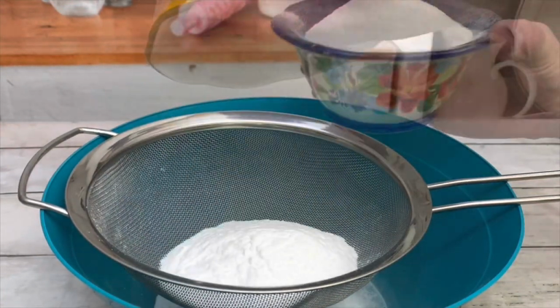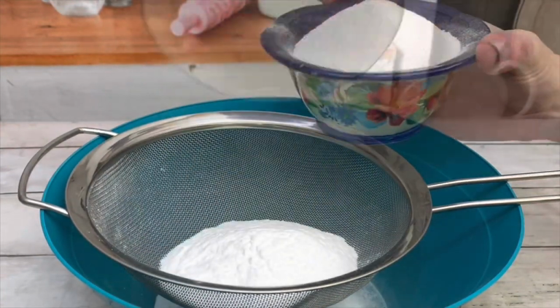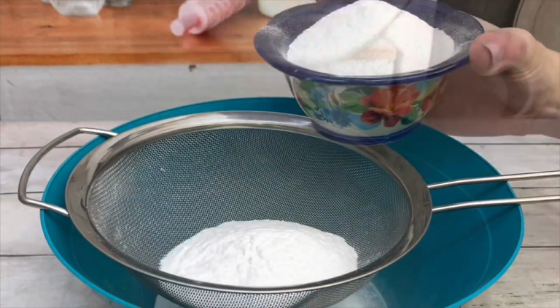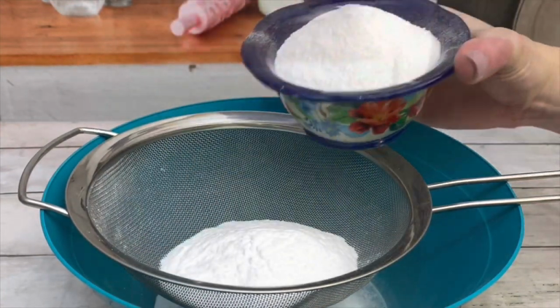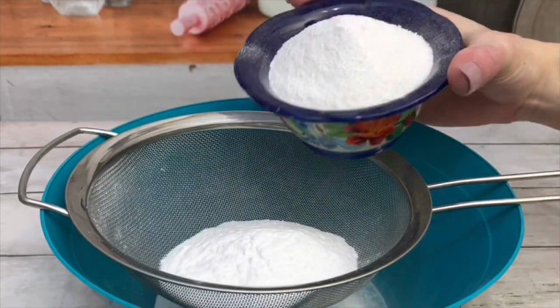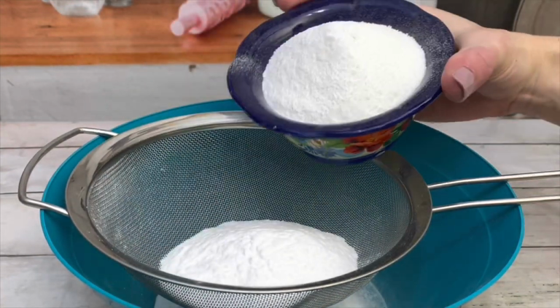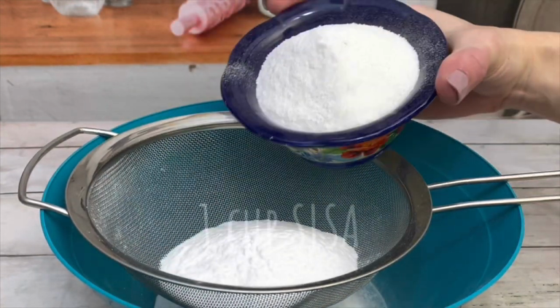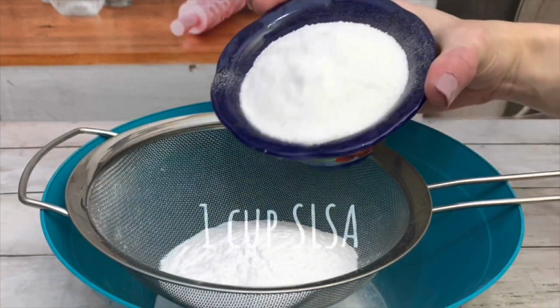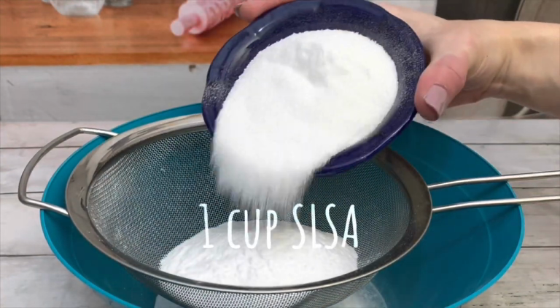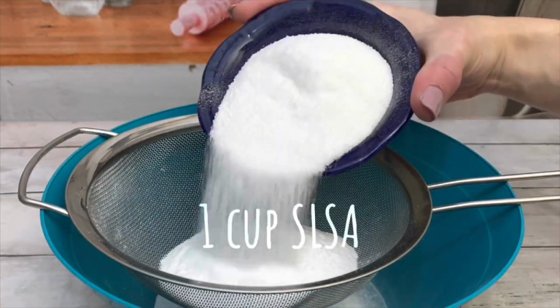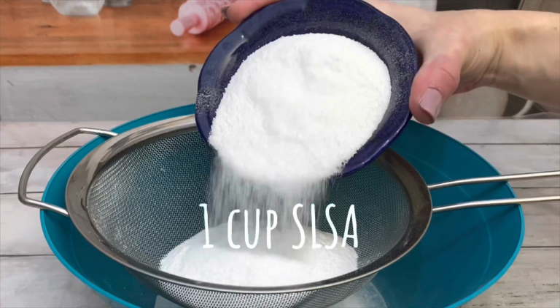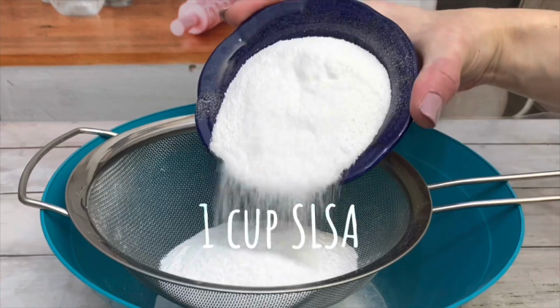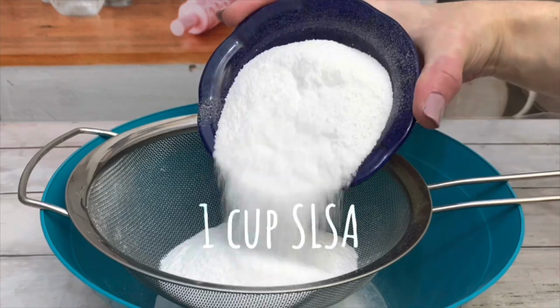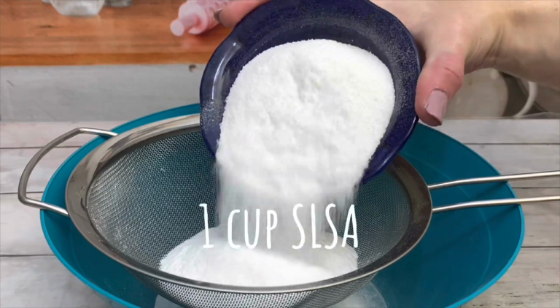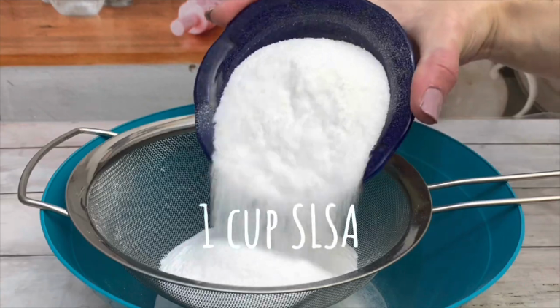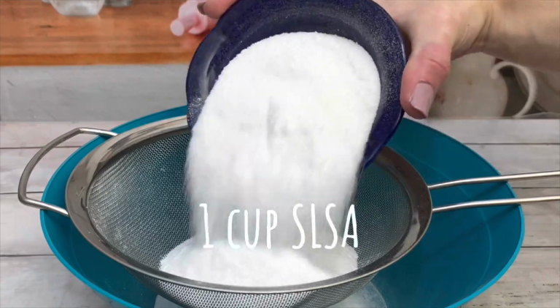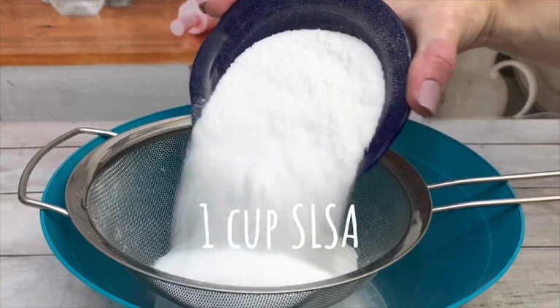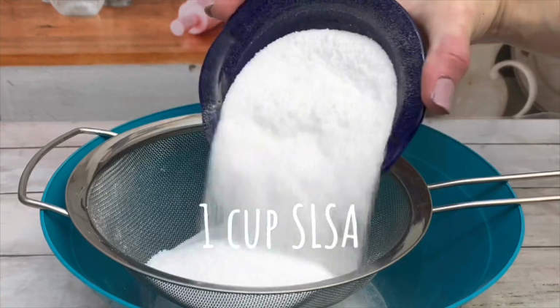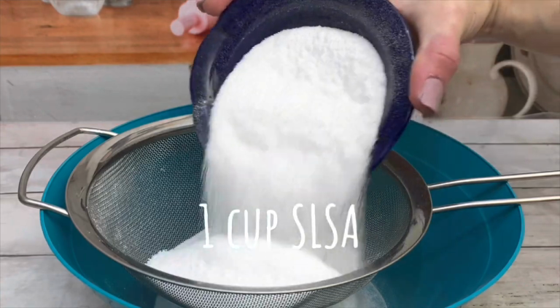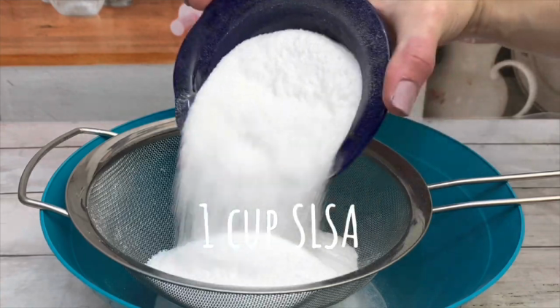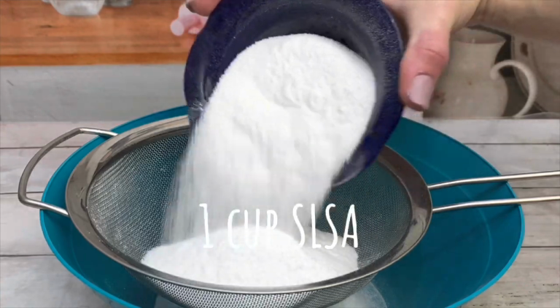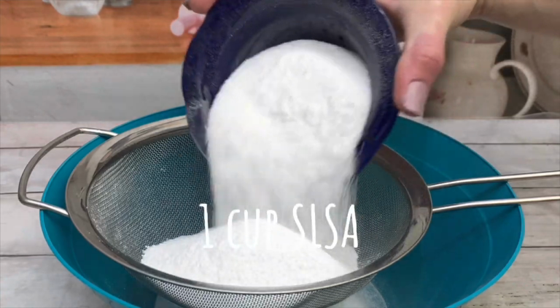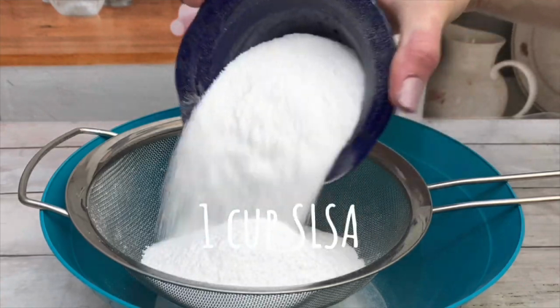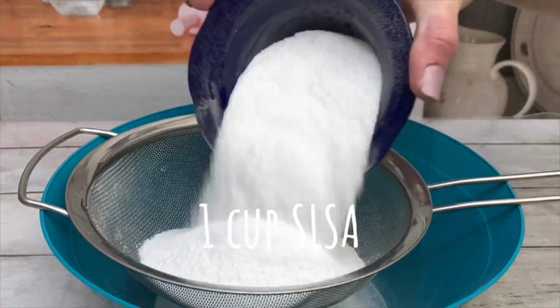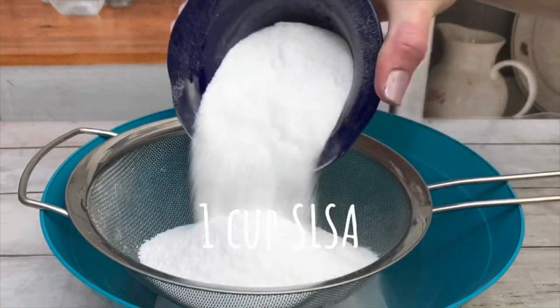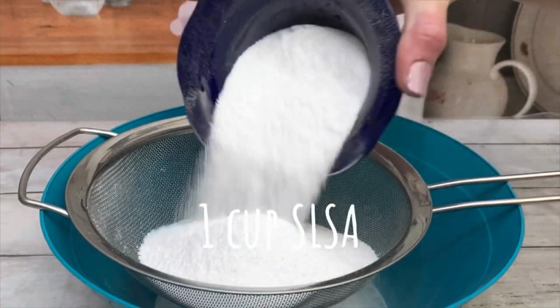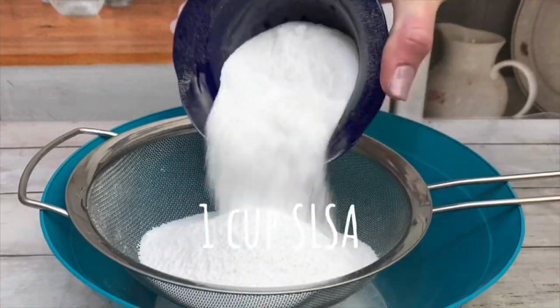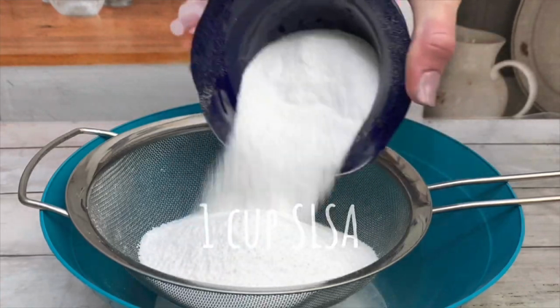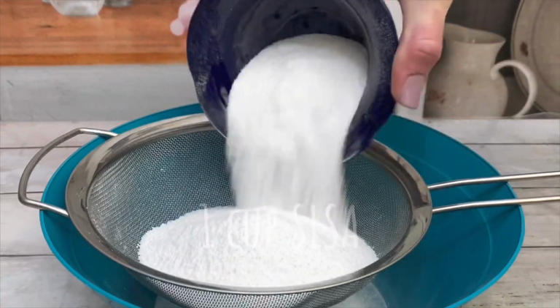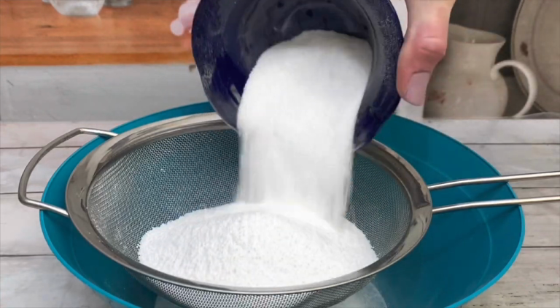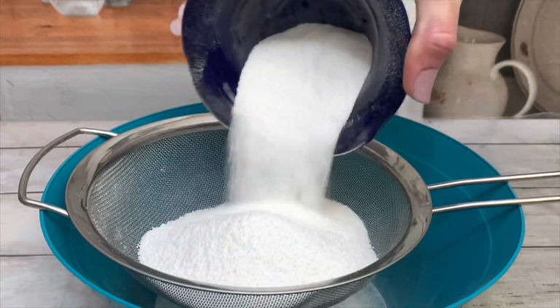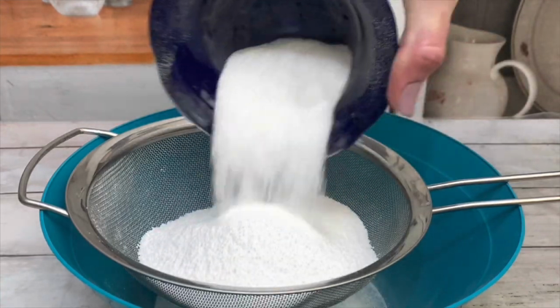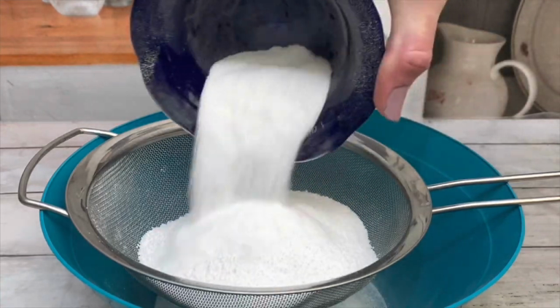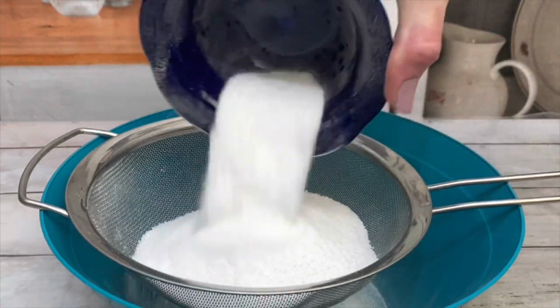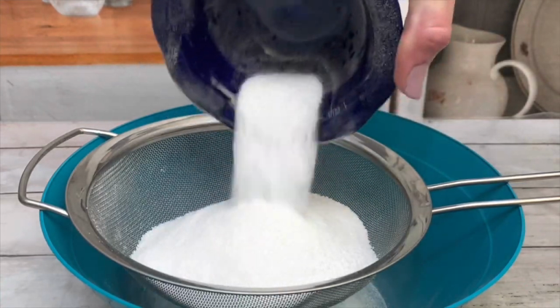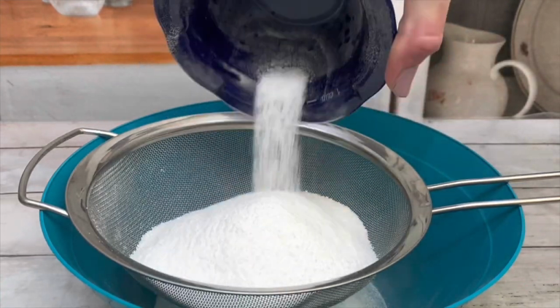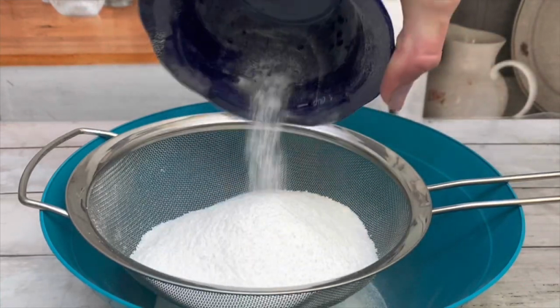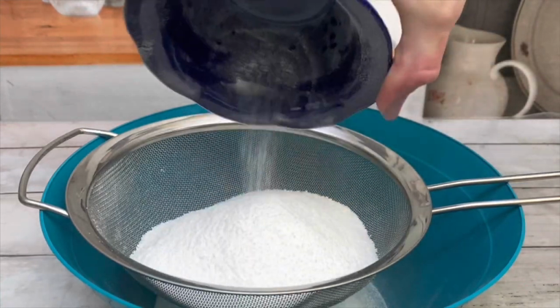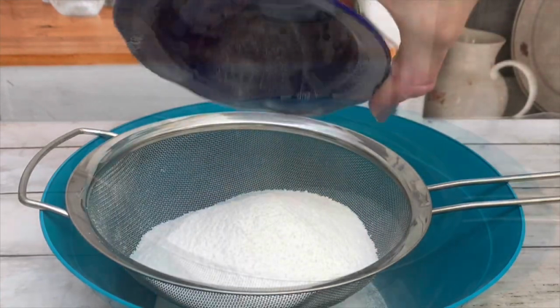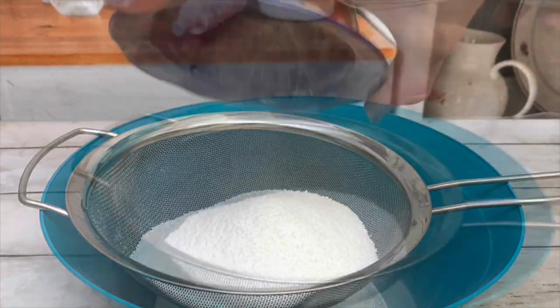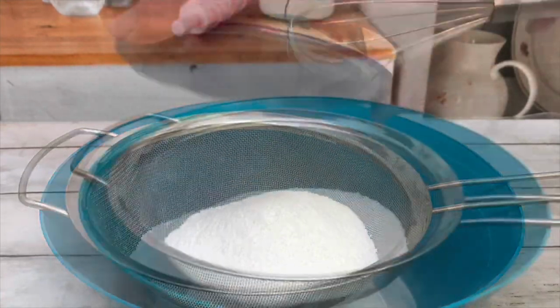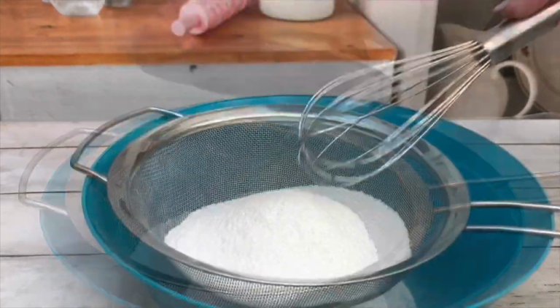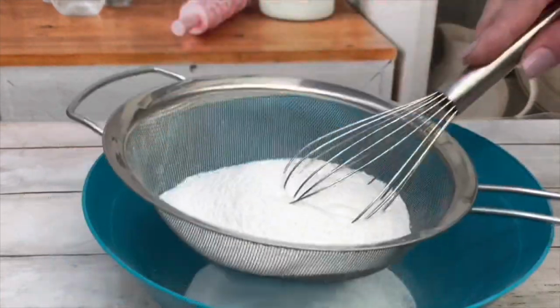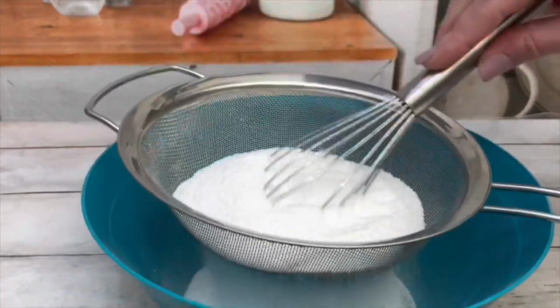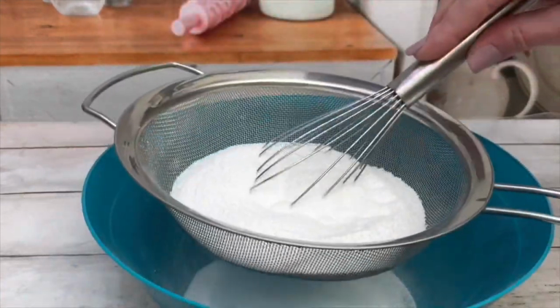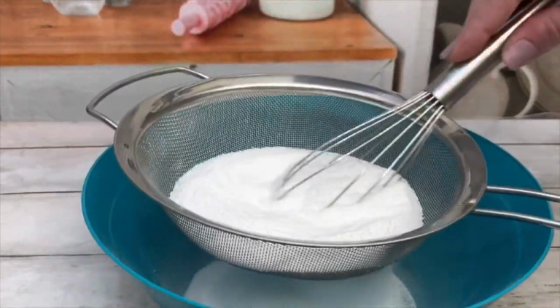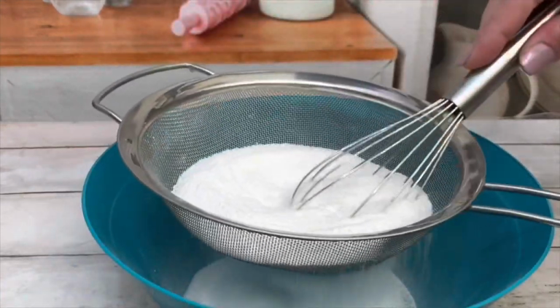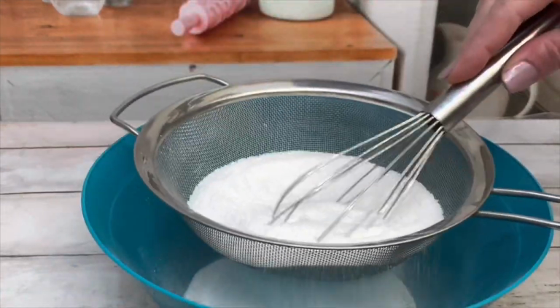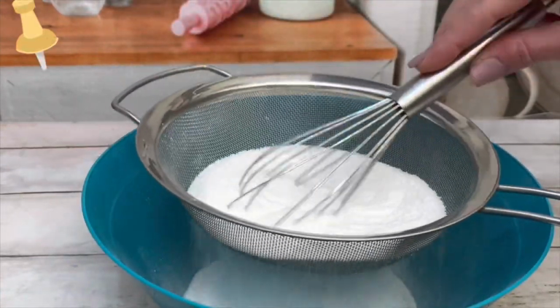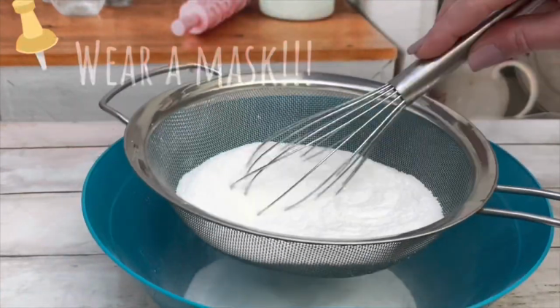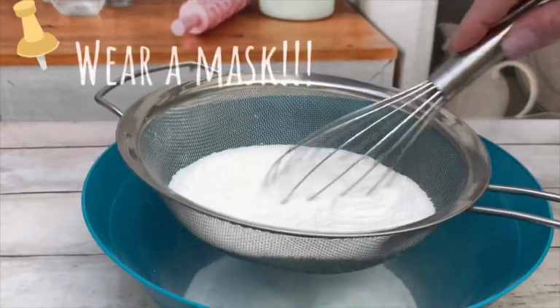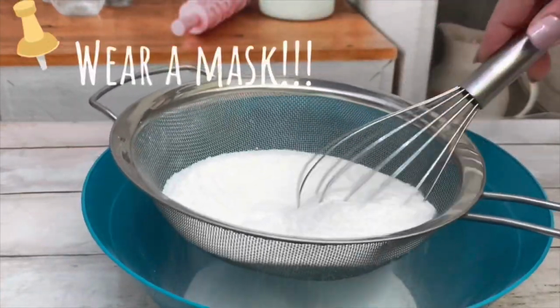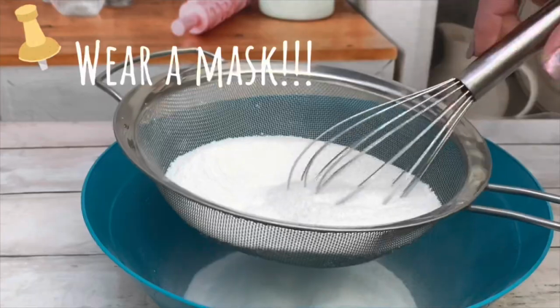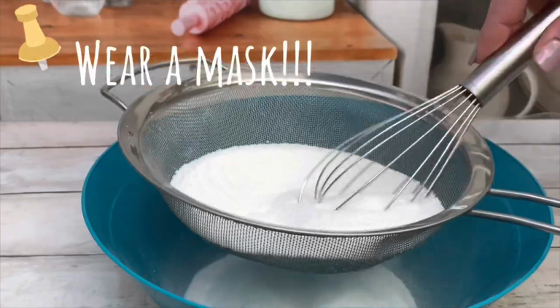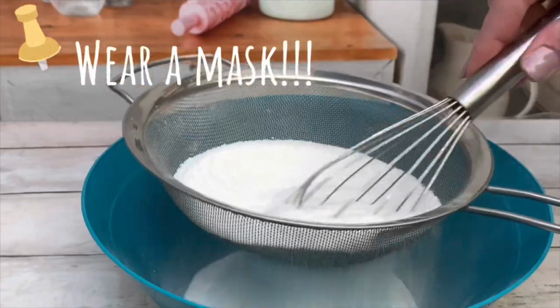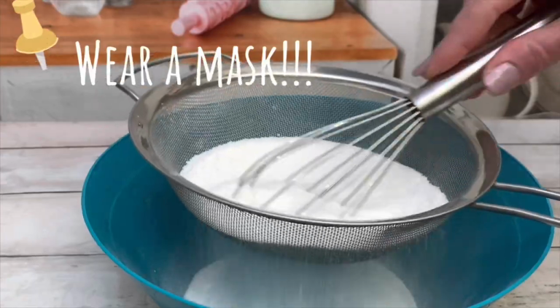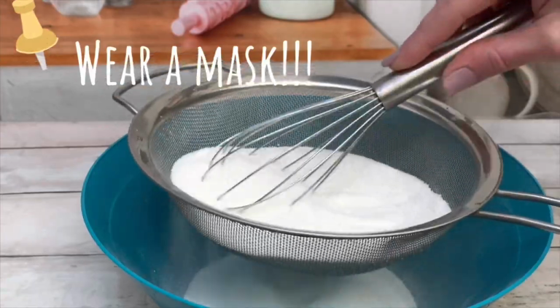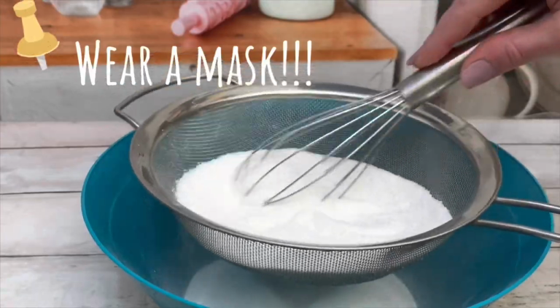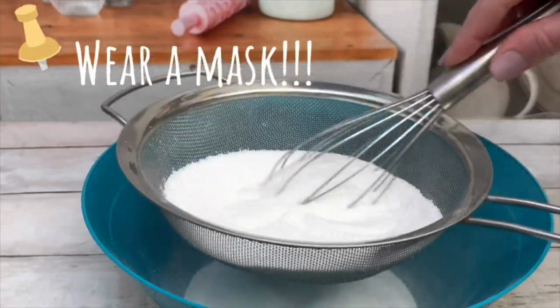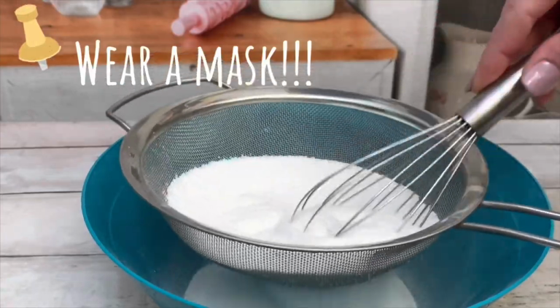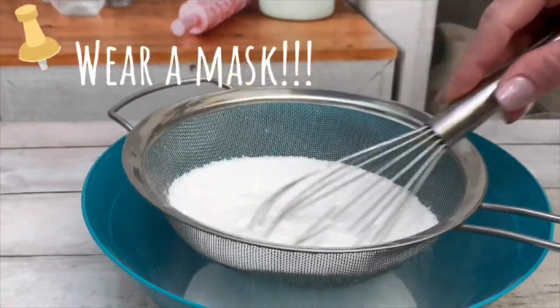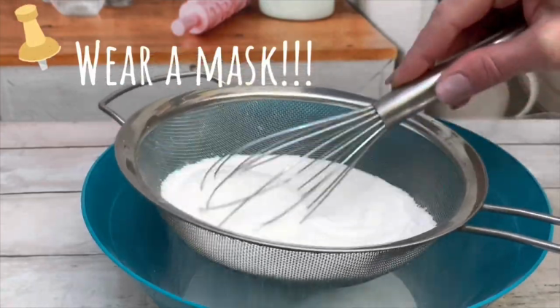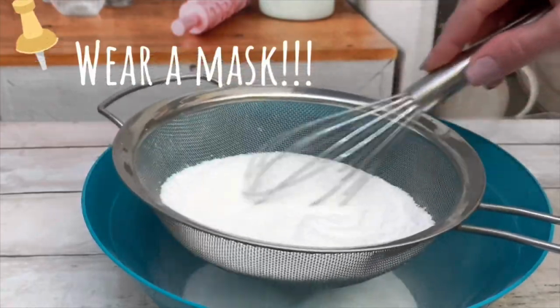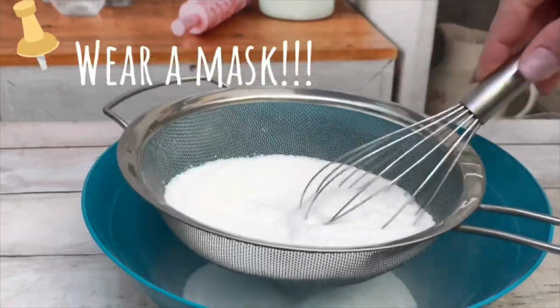Check out the description for the recipe, substitutions, helpful tips, and the supply list at the bottom.